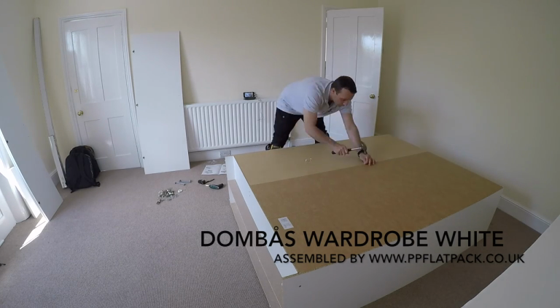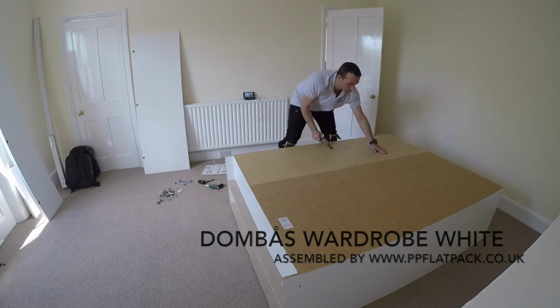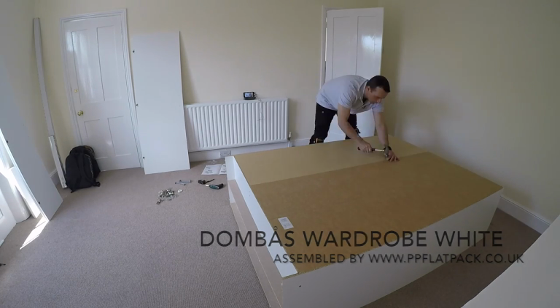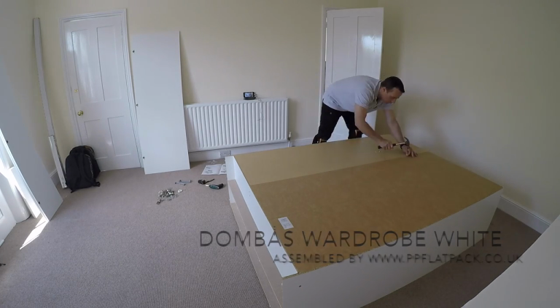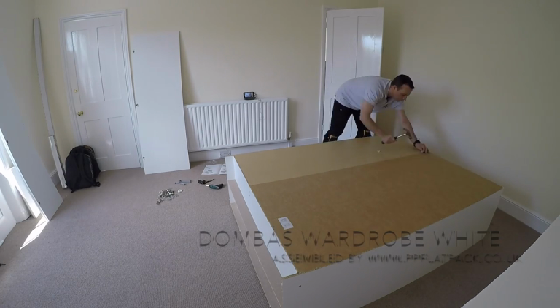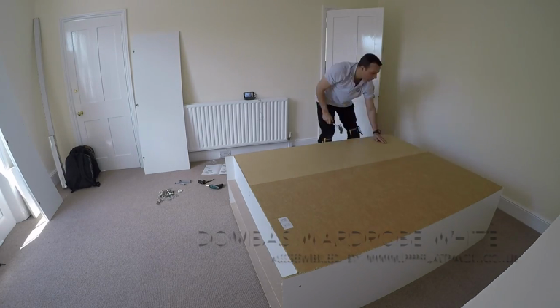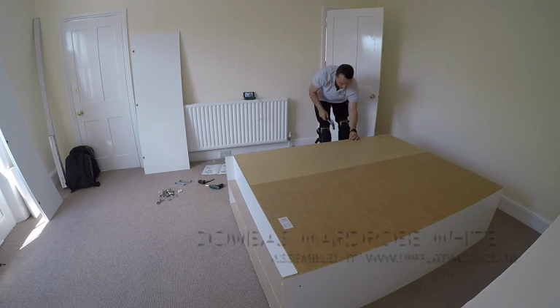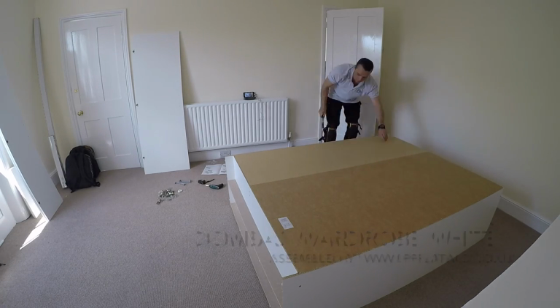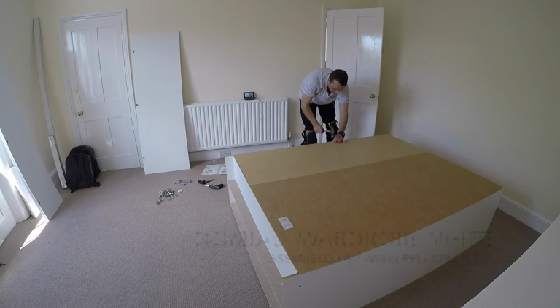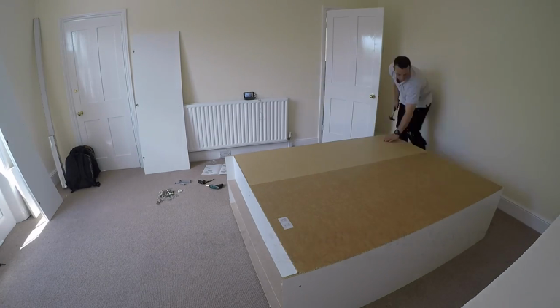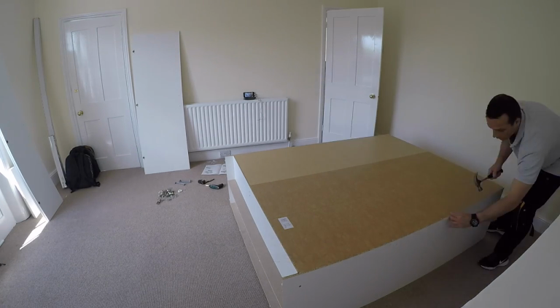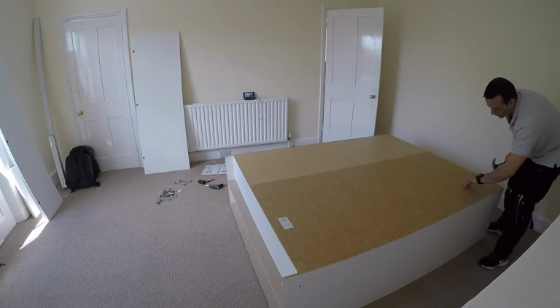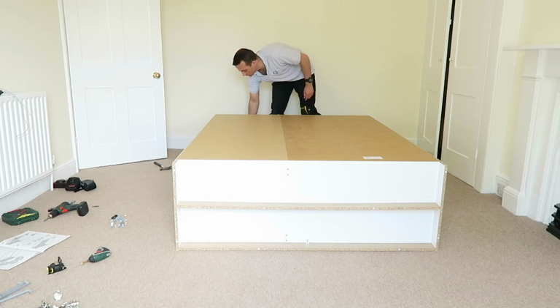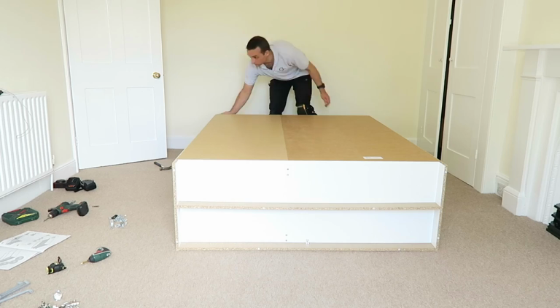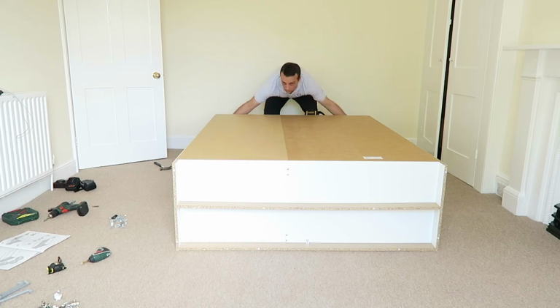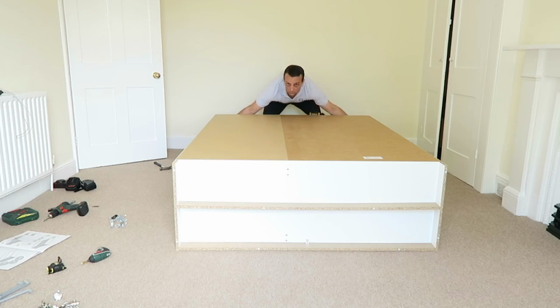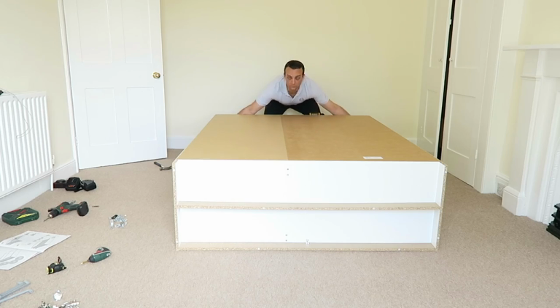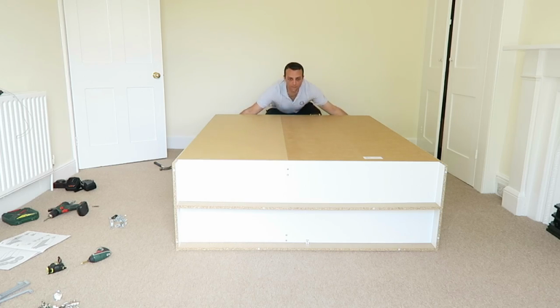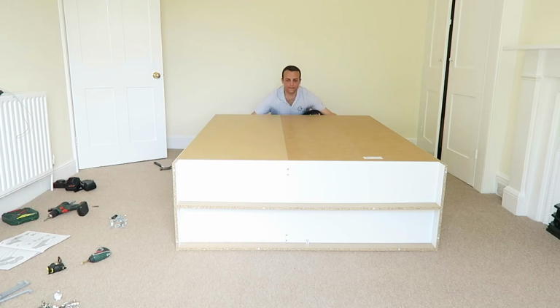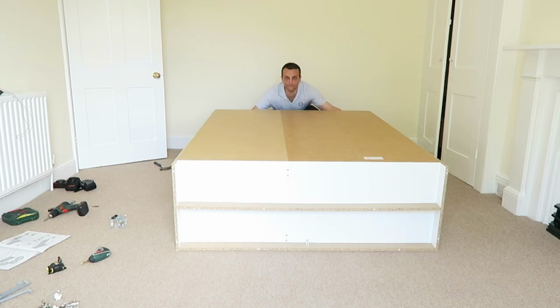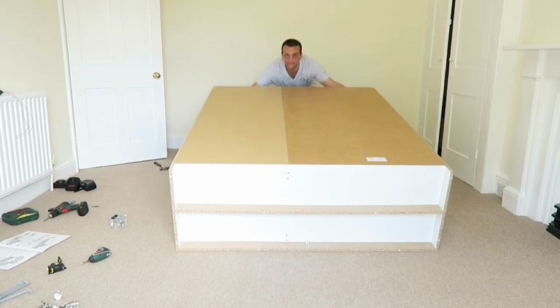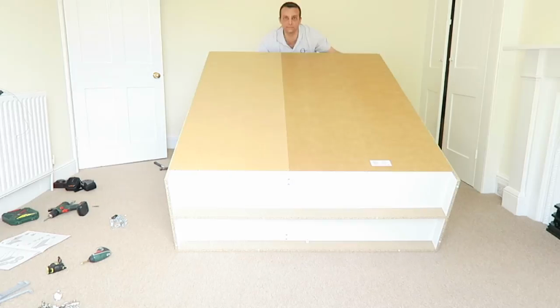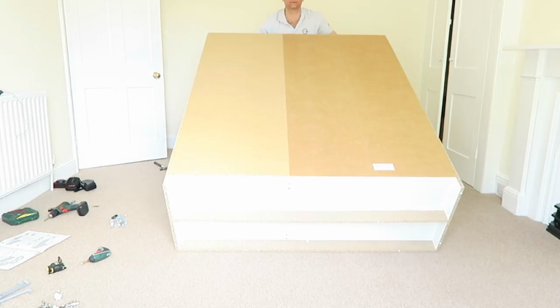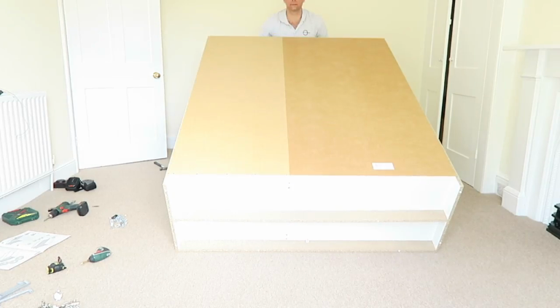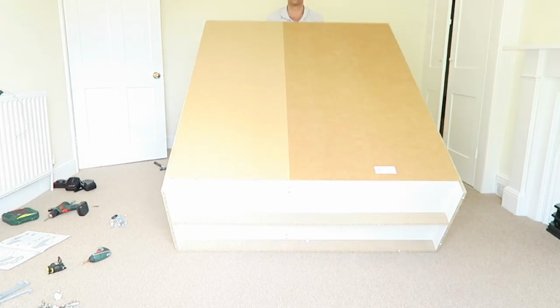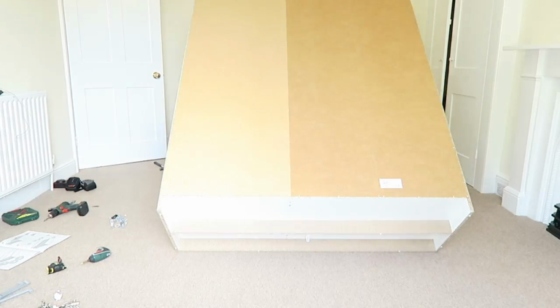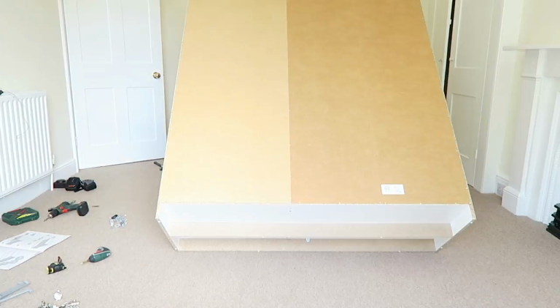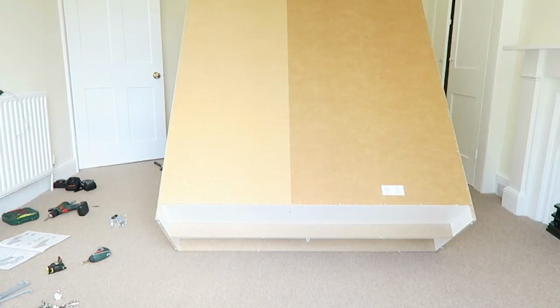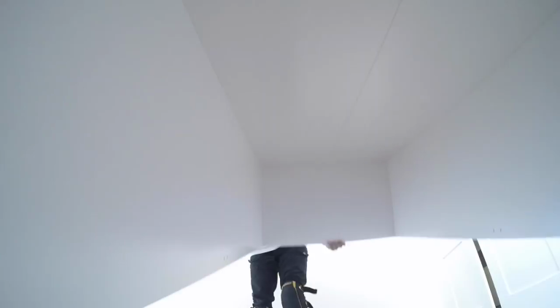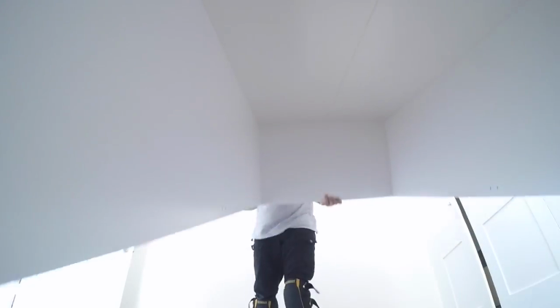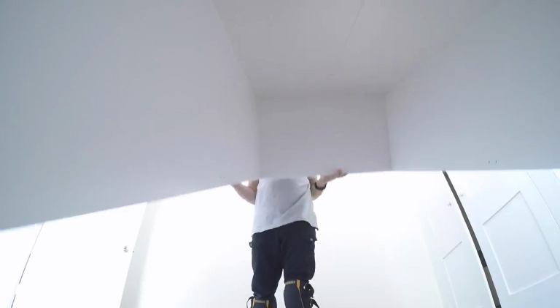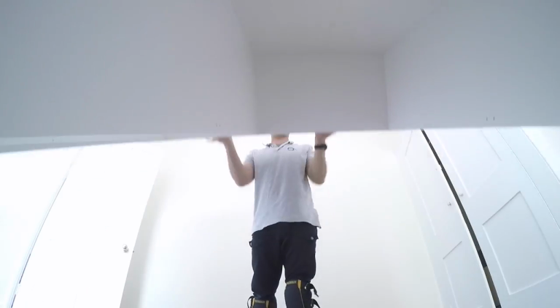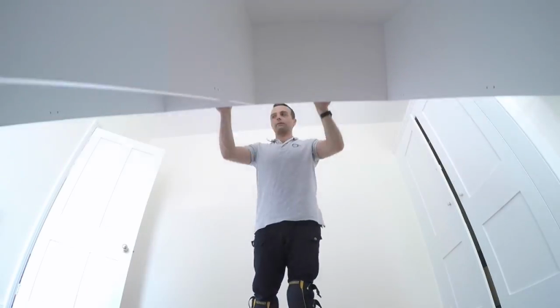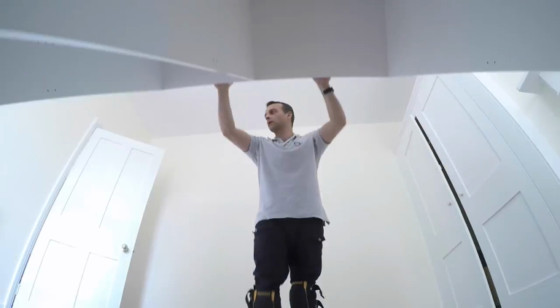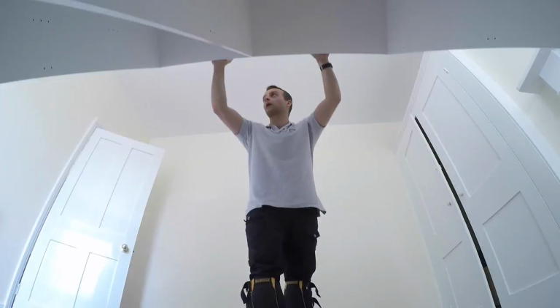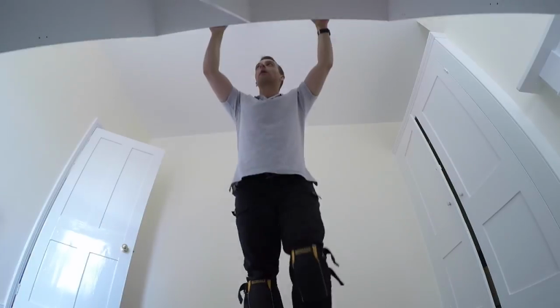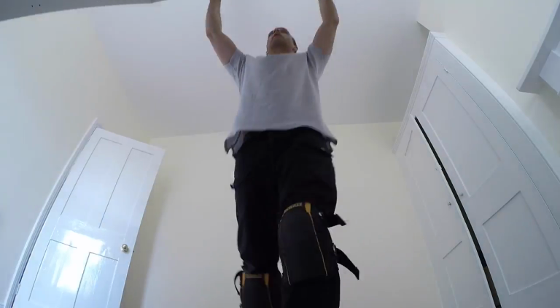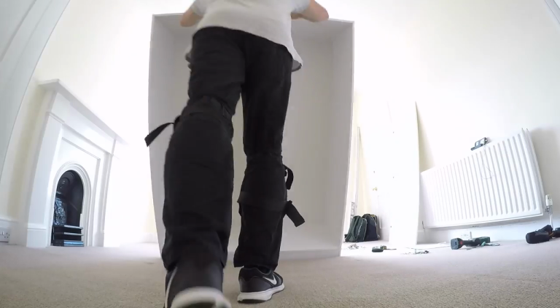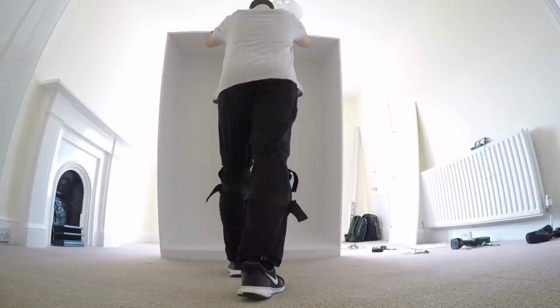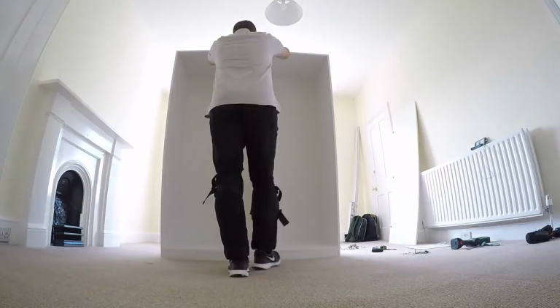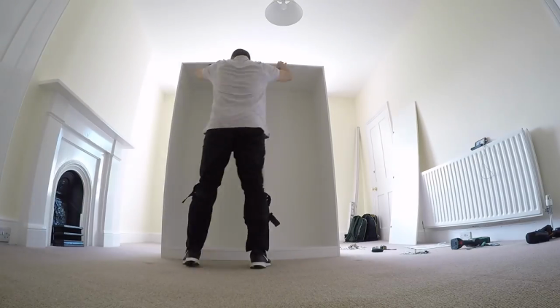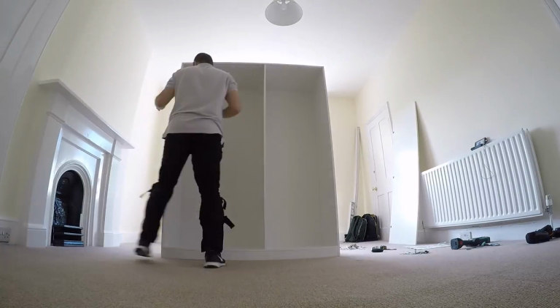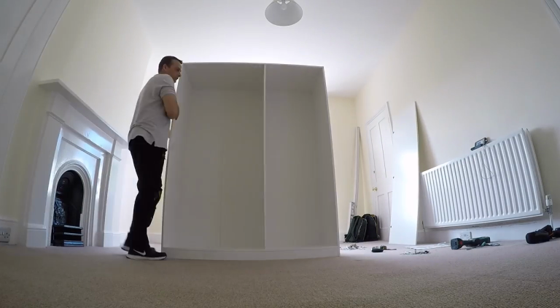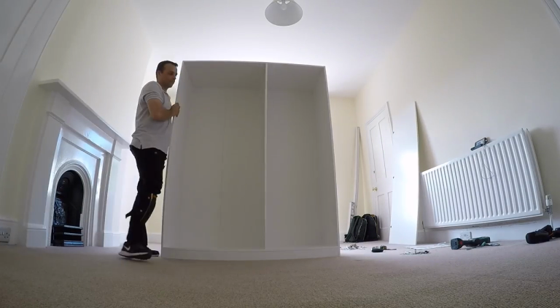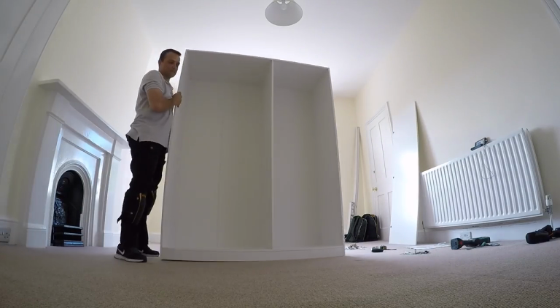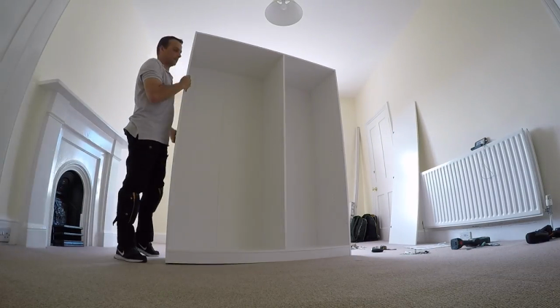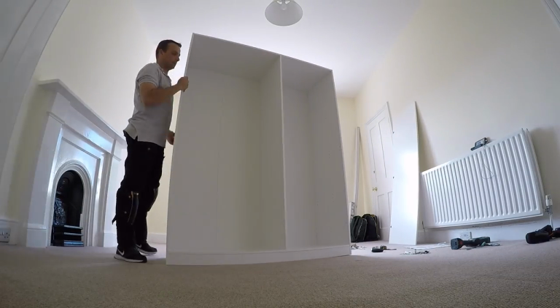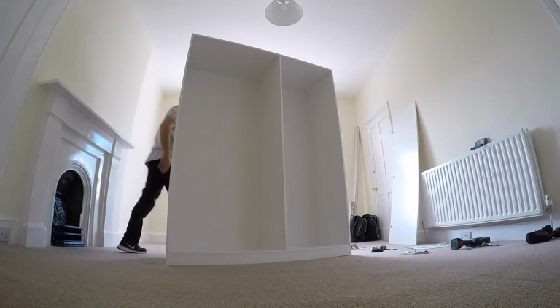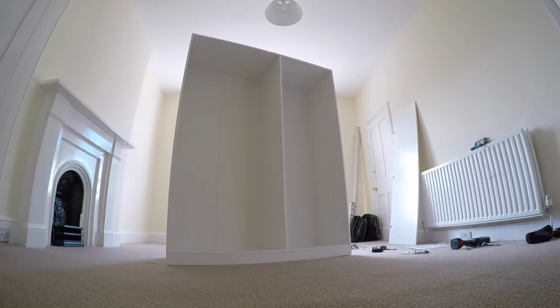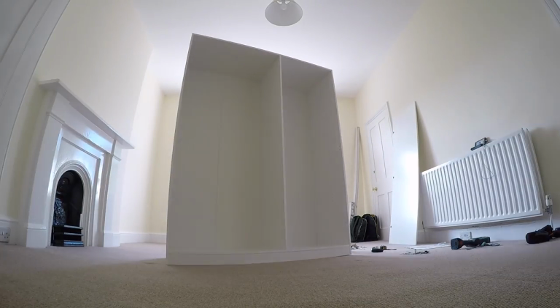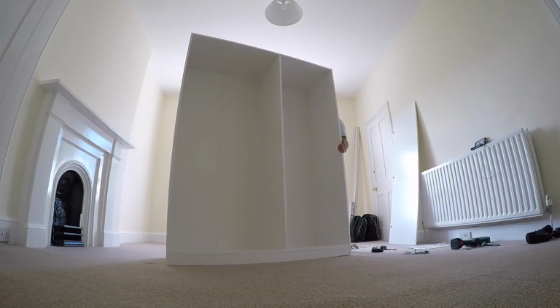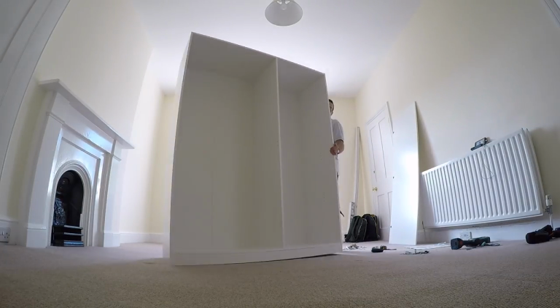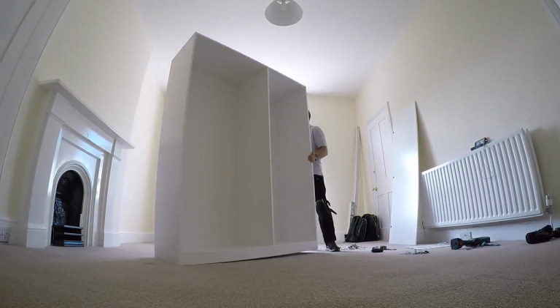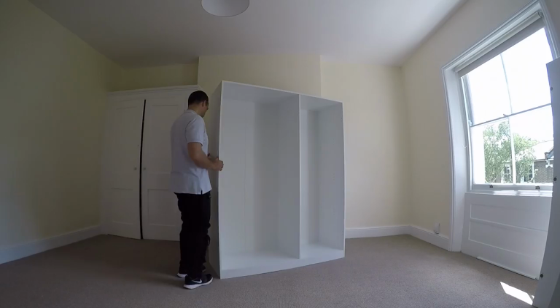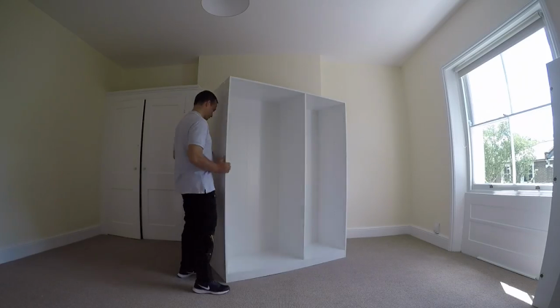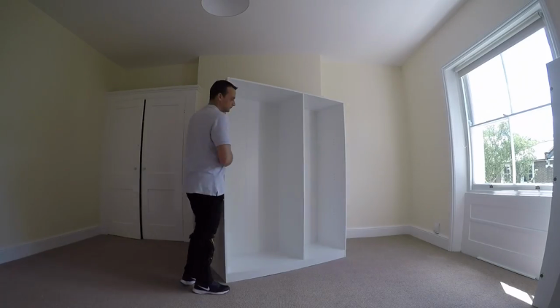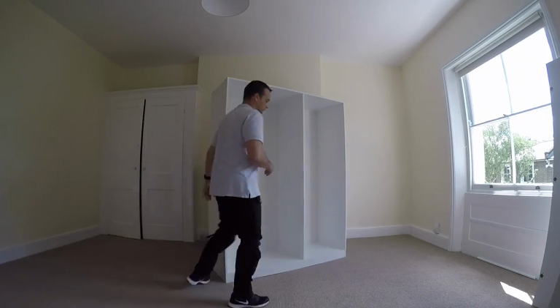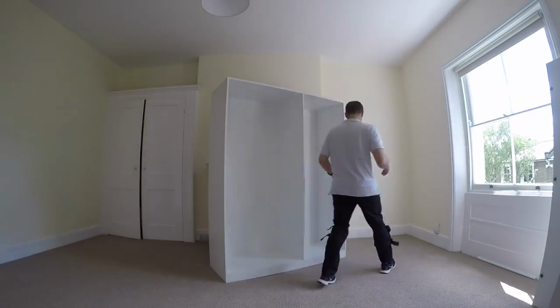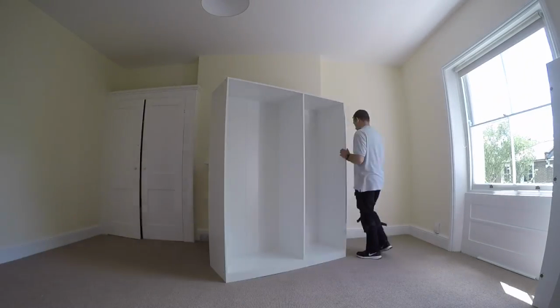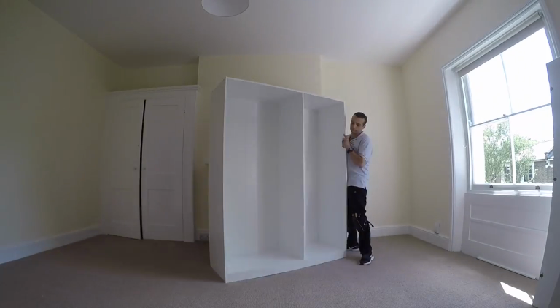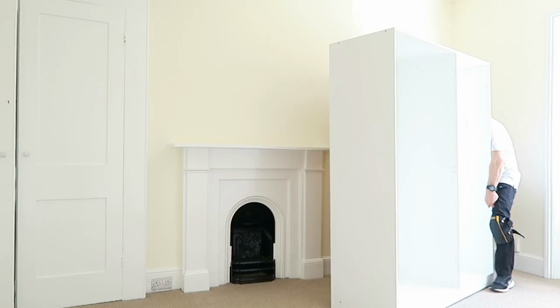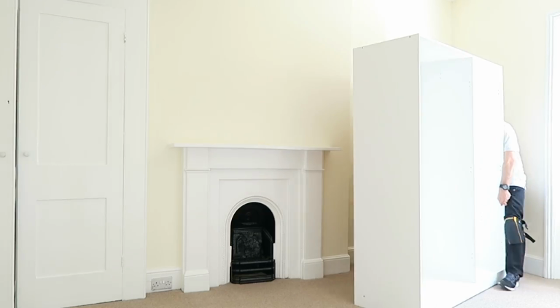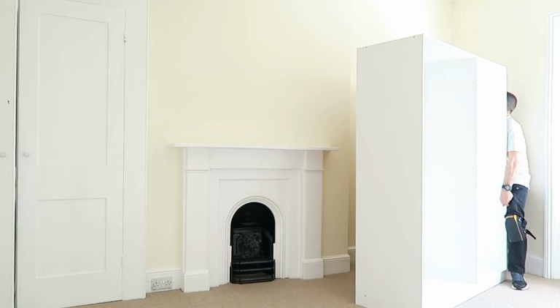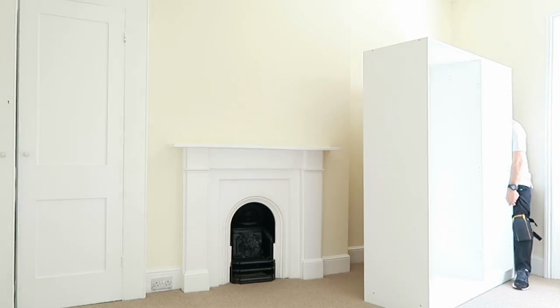Make sure the wardrobe is in the right position so you don't have a problem with the doors at the end. Then we can lift it all up — so the frame is done.